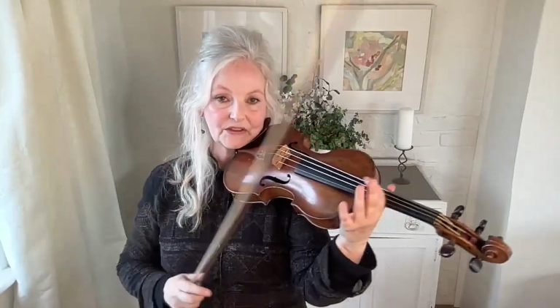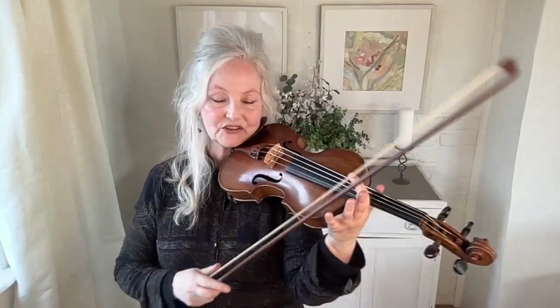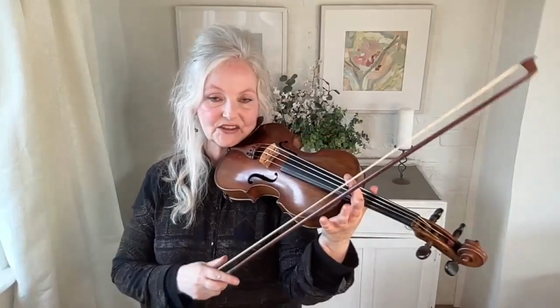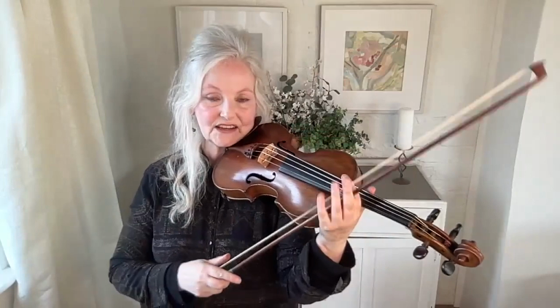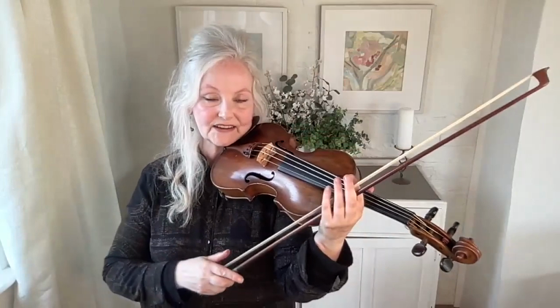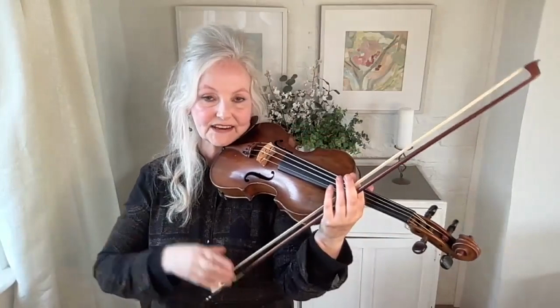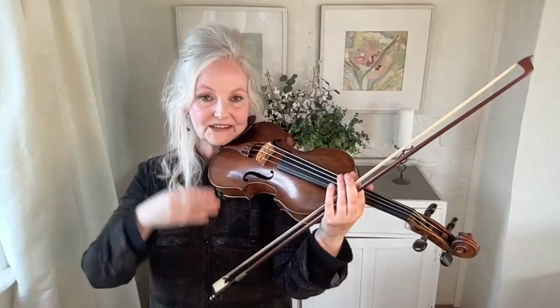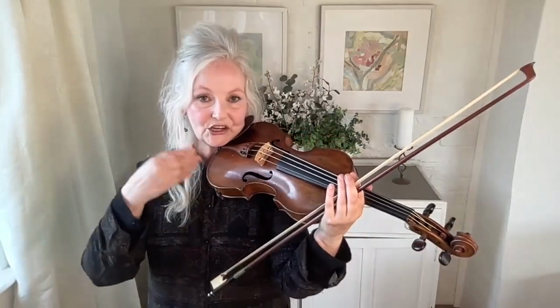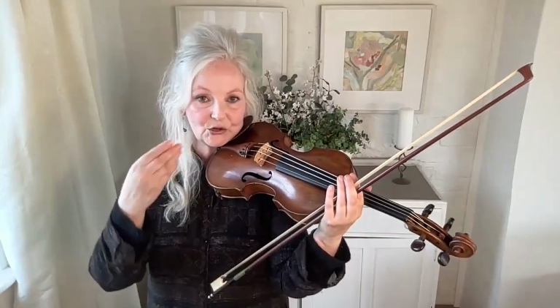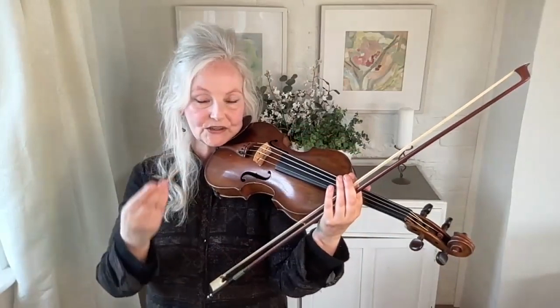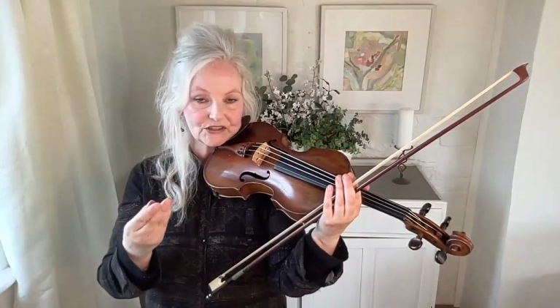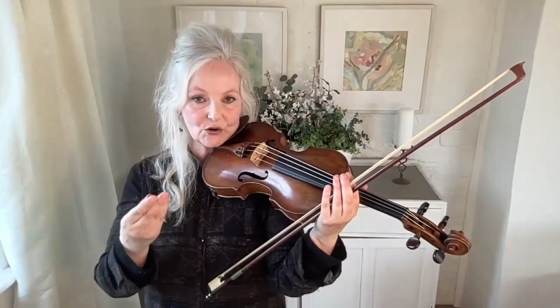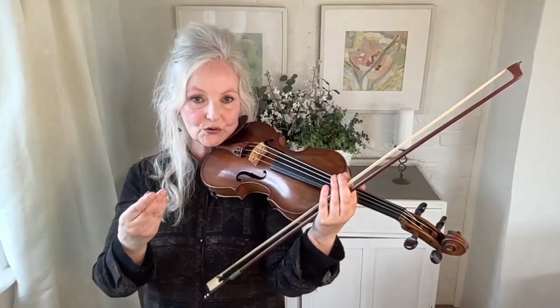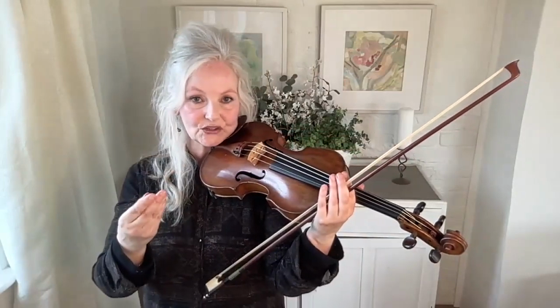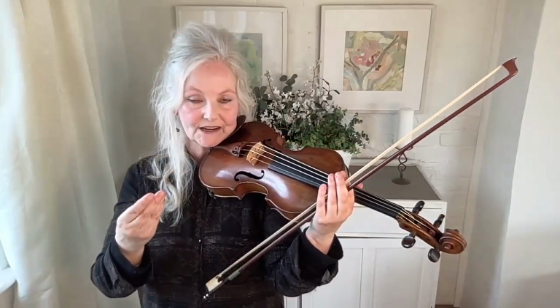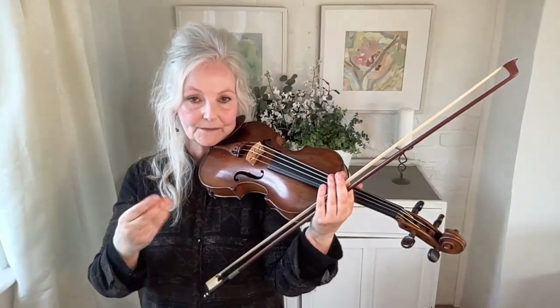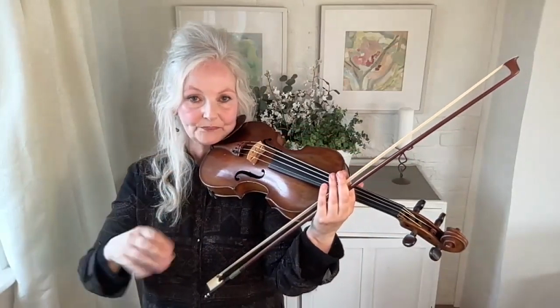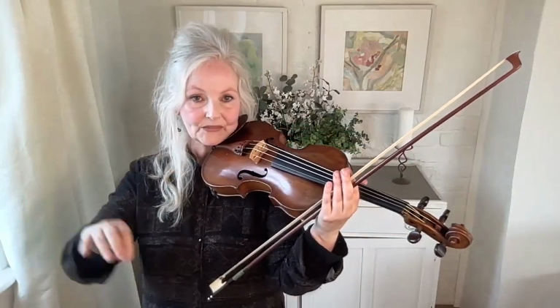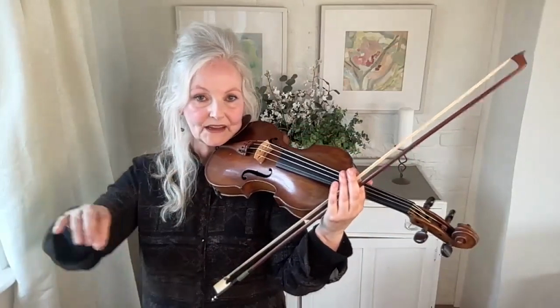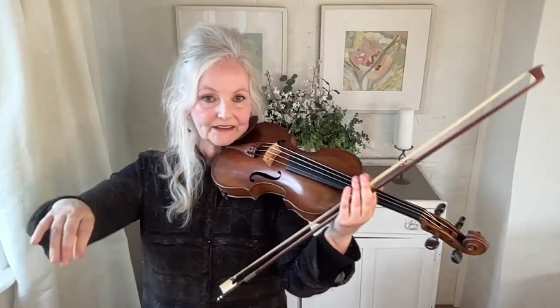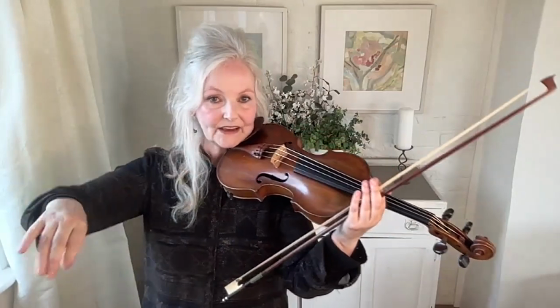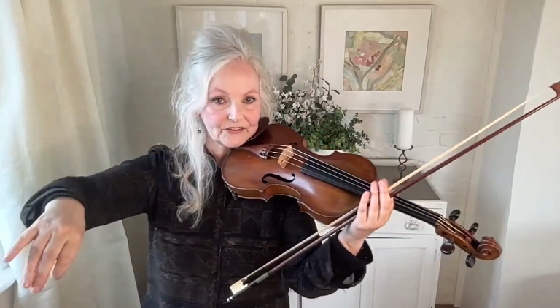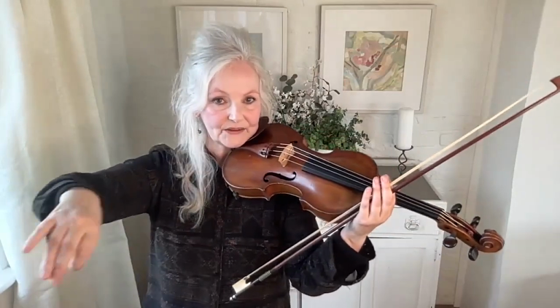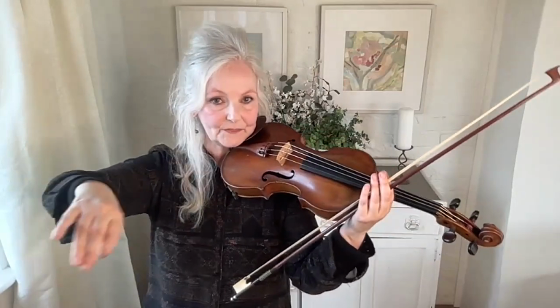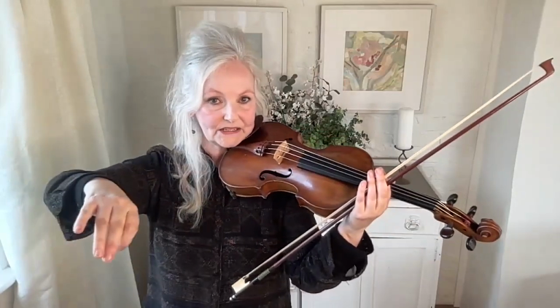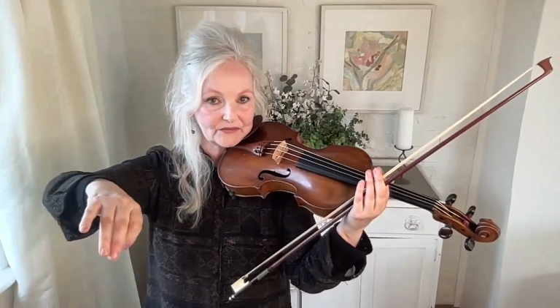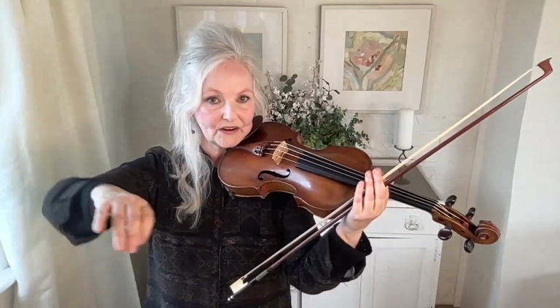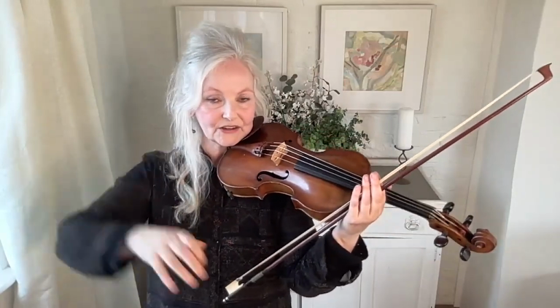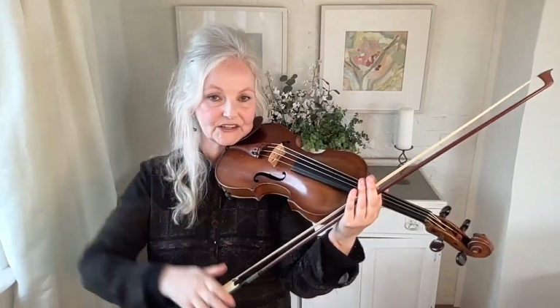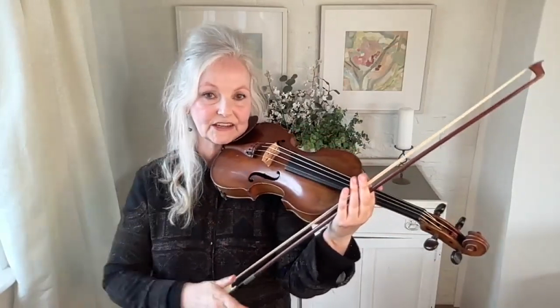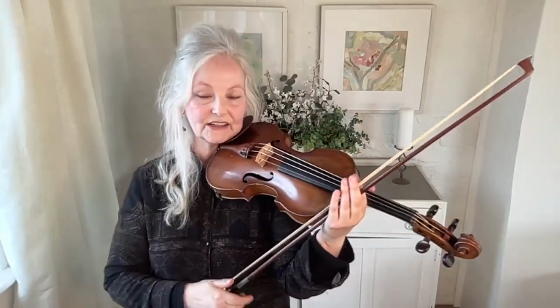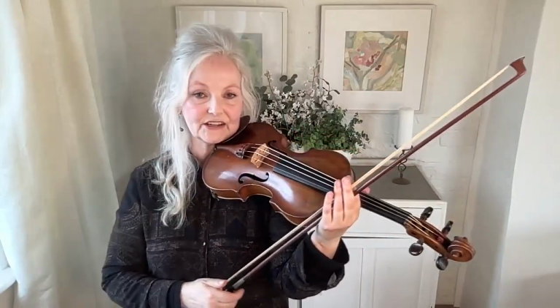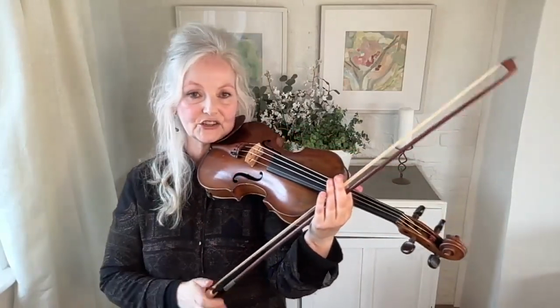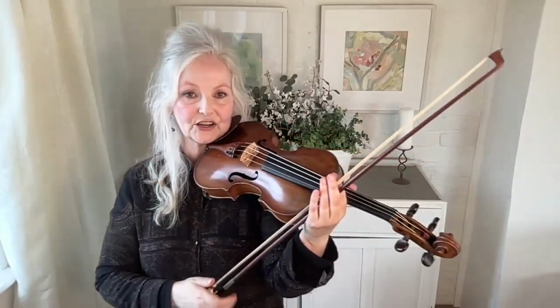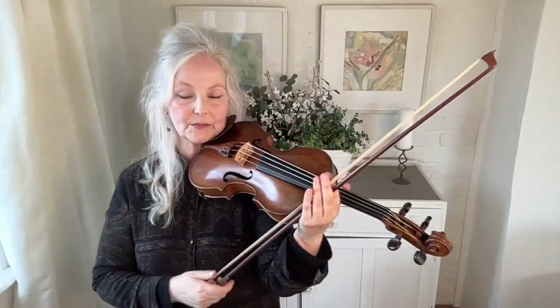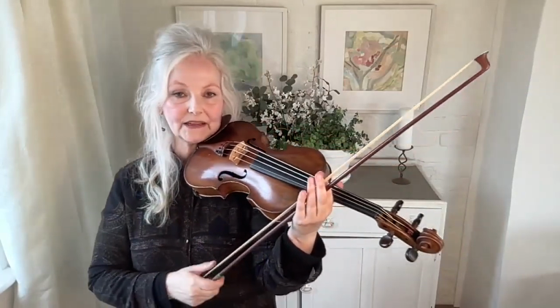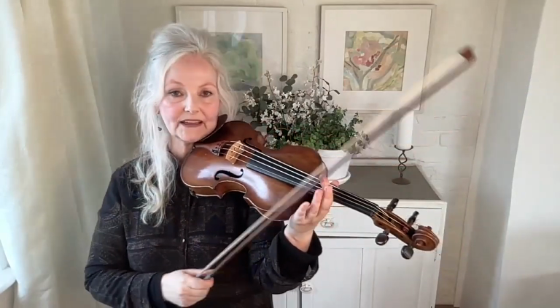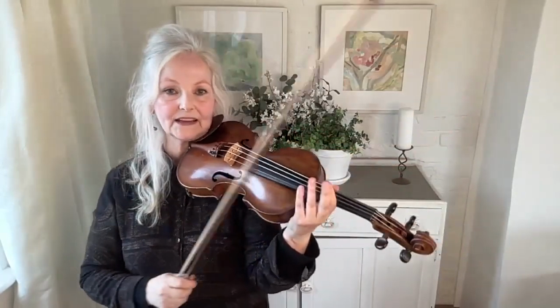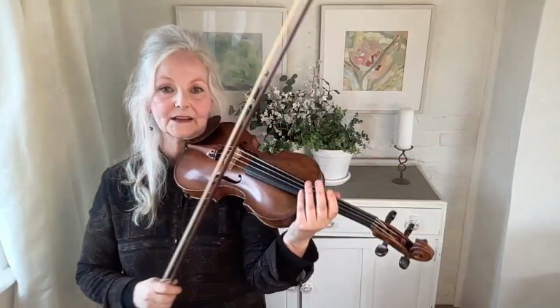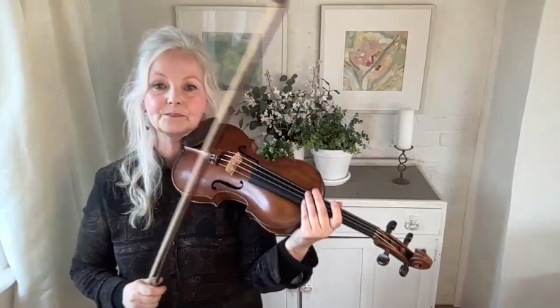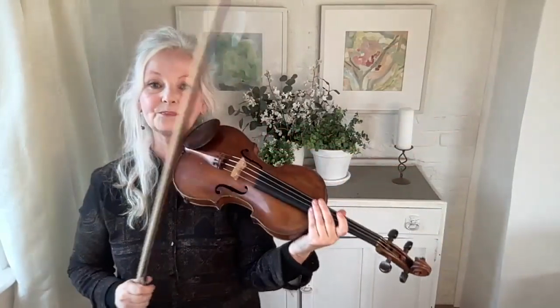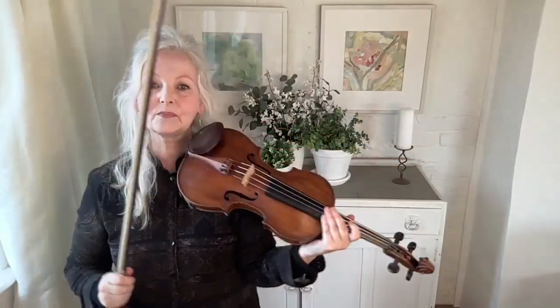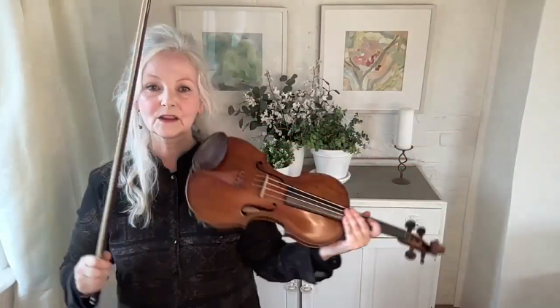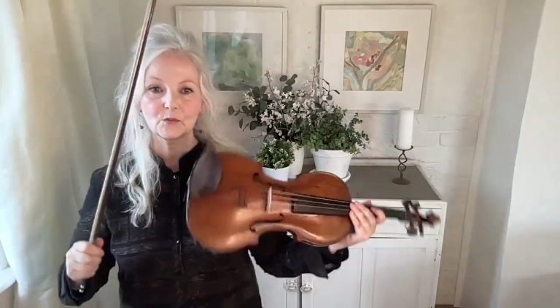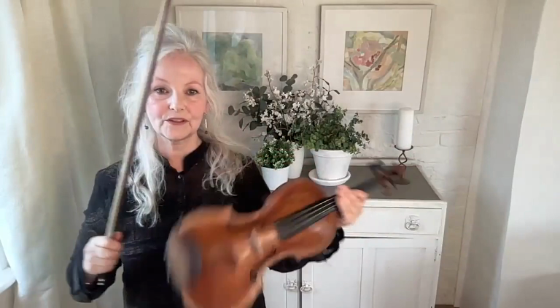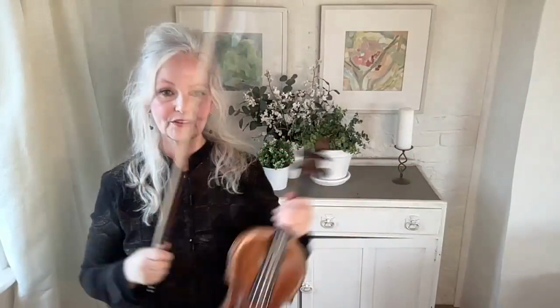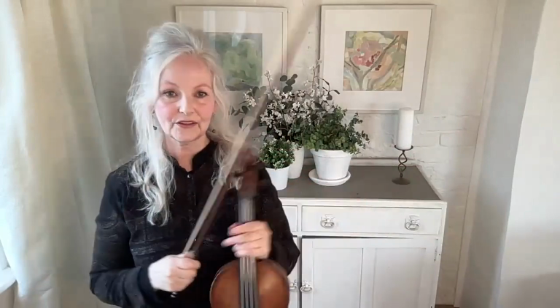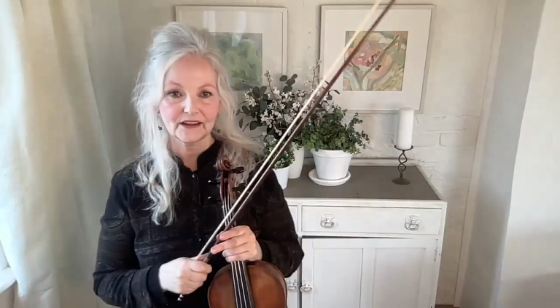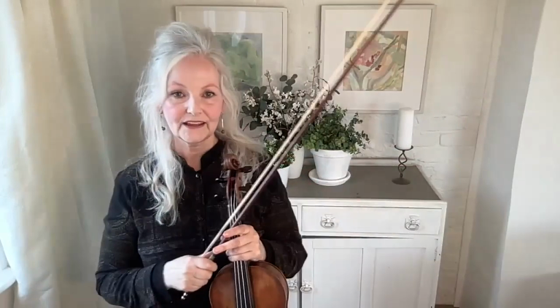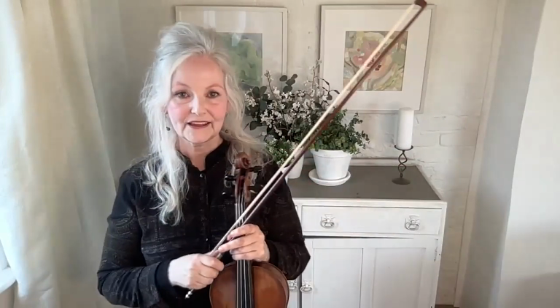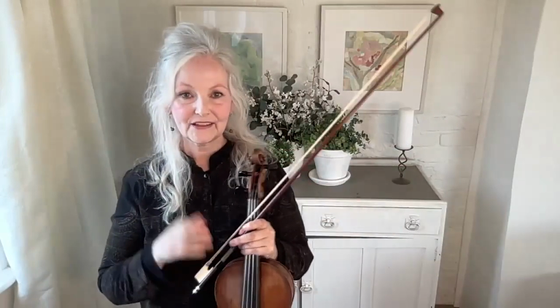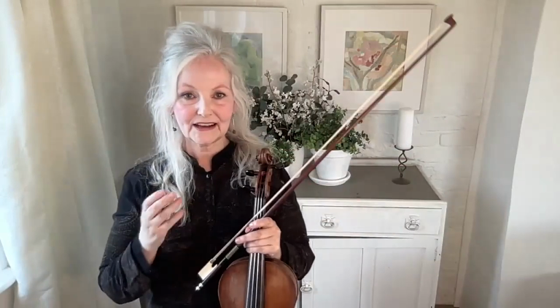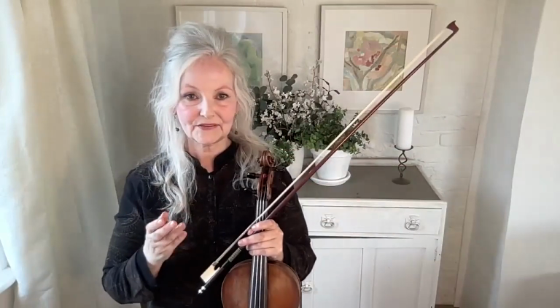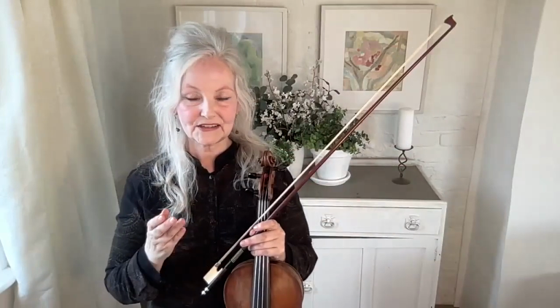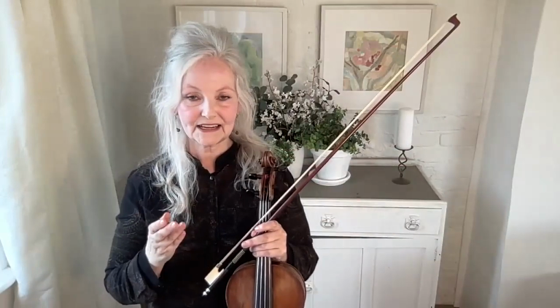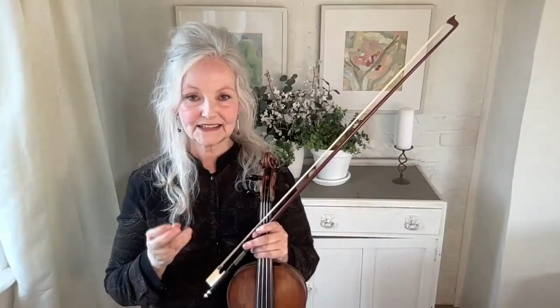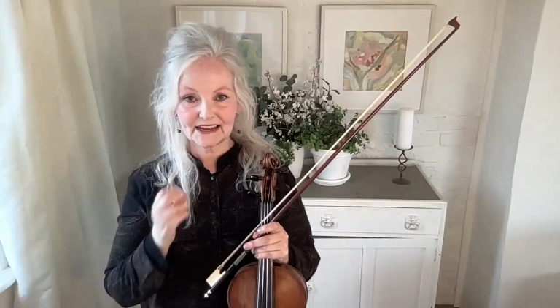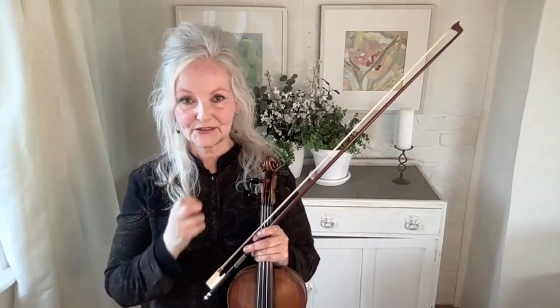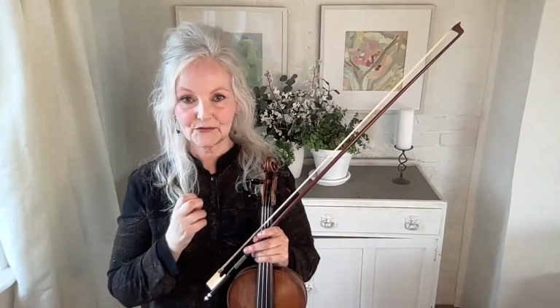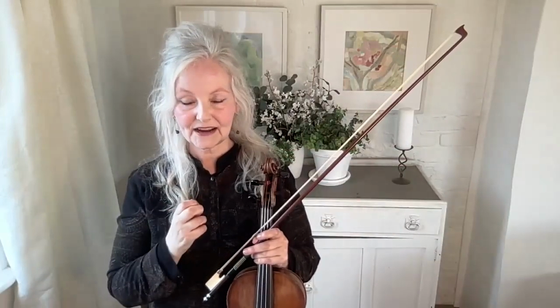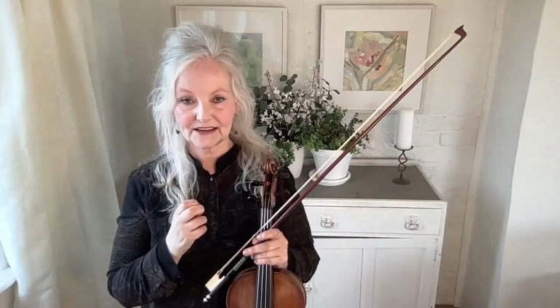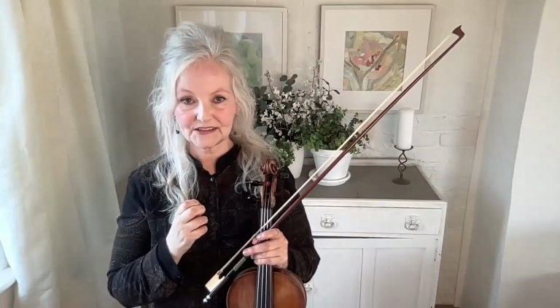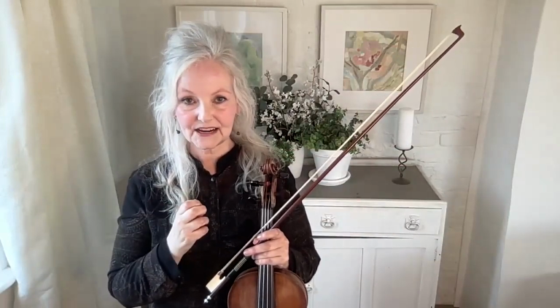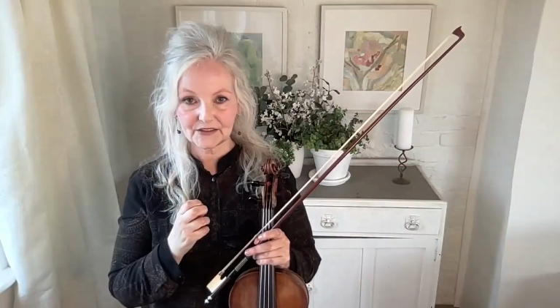It's a continuous note, and yet there's a bit of articulation at the beginning, with the left hand and the right hand together.